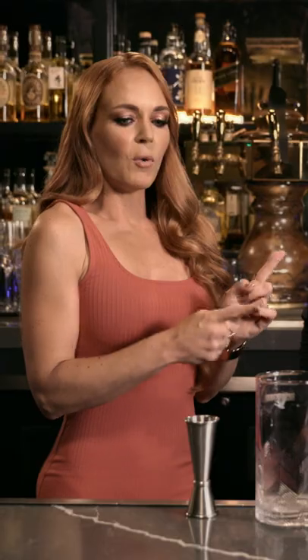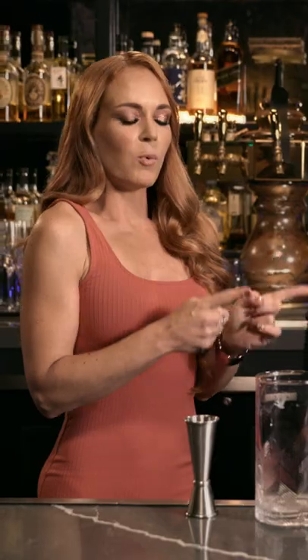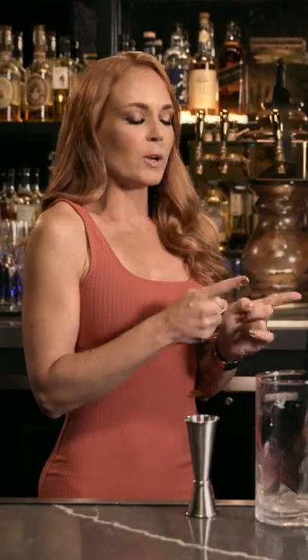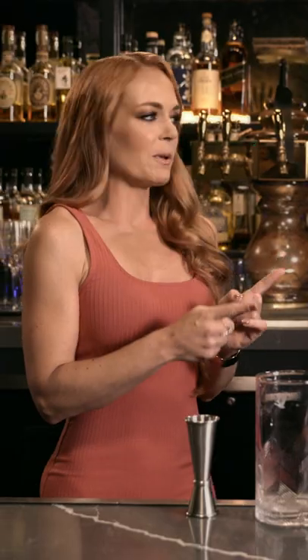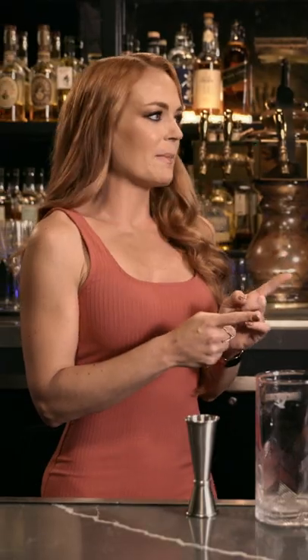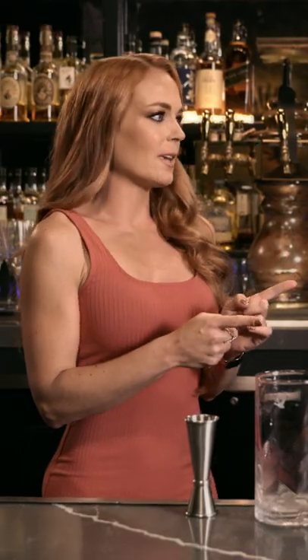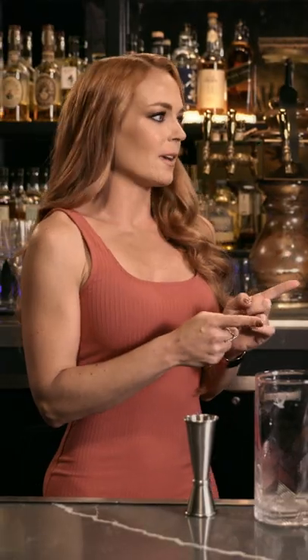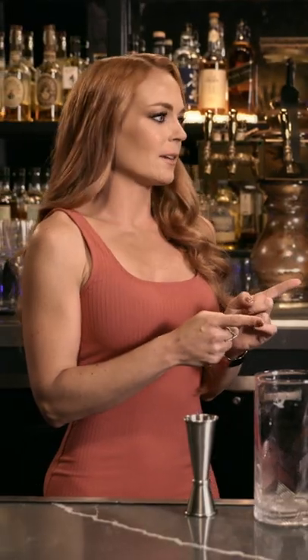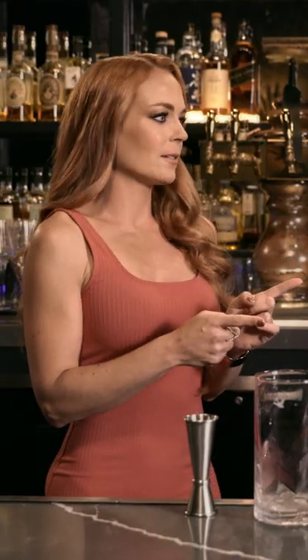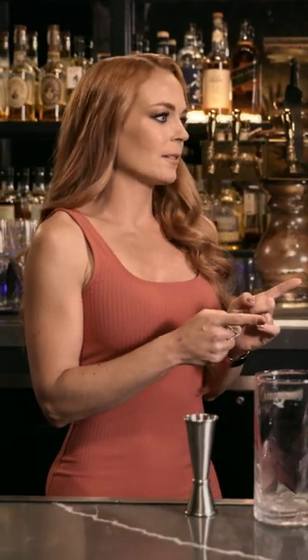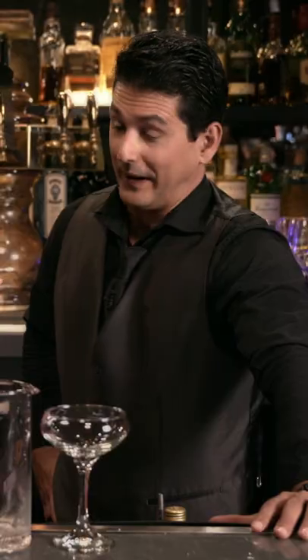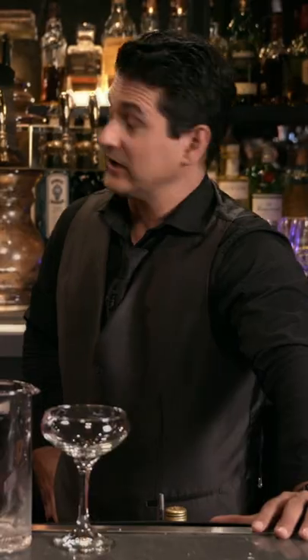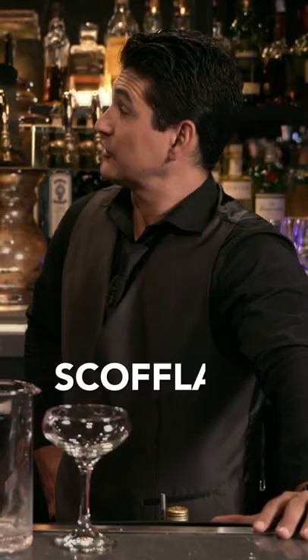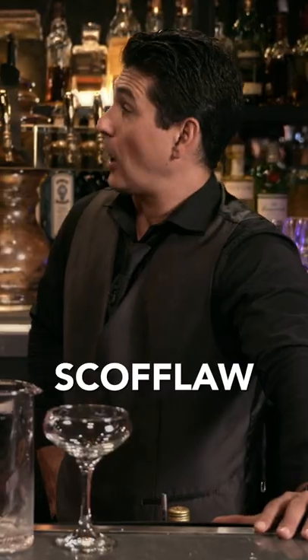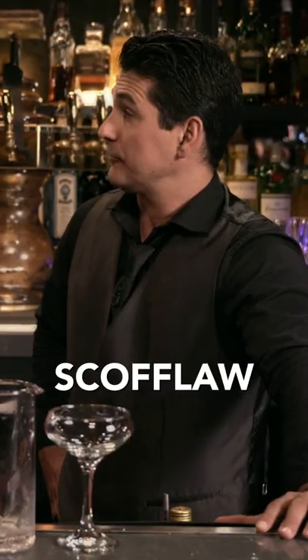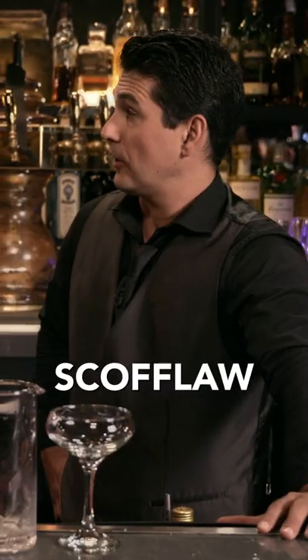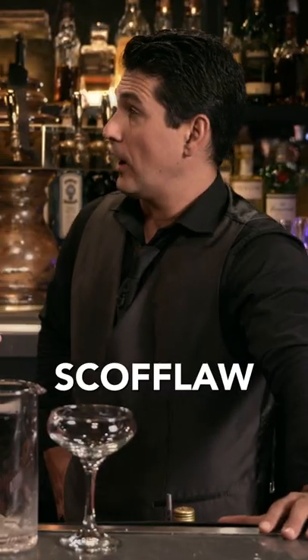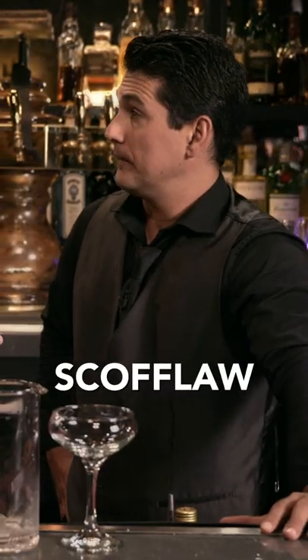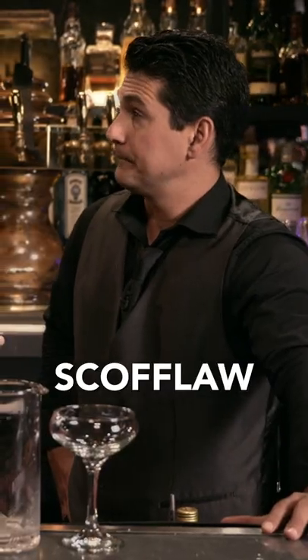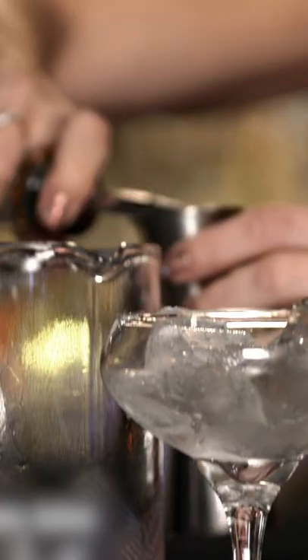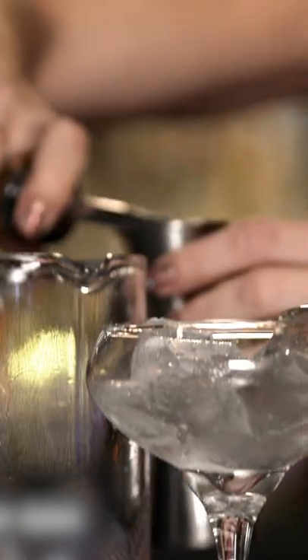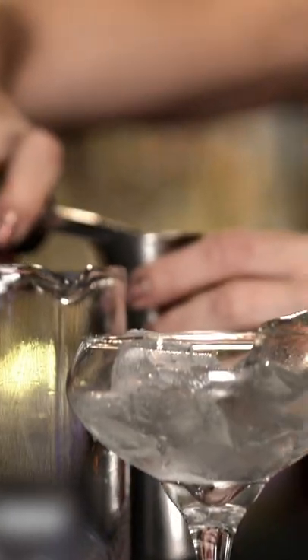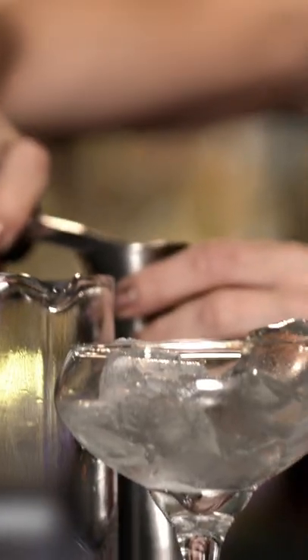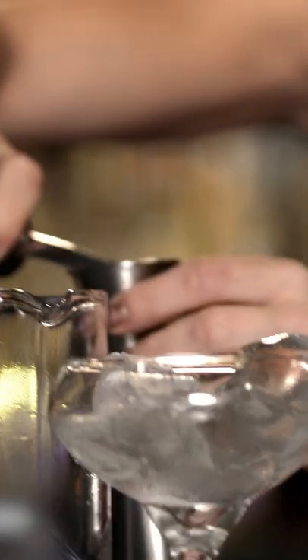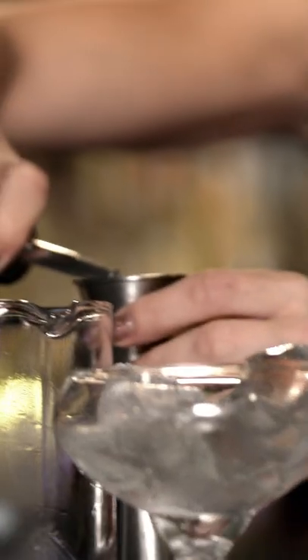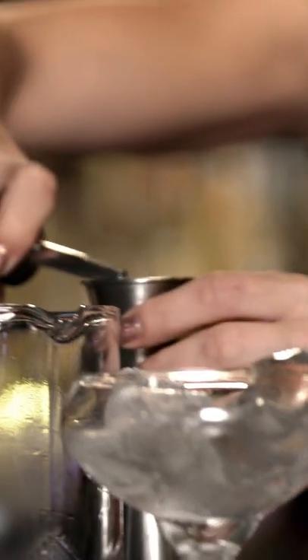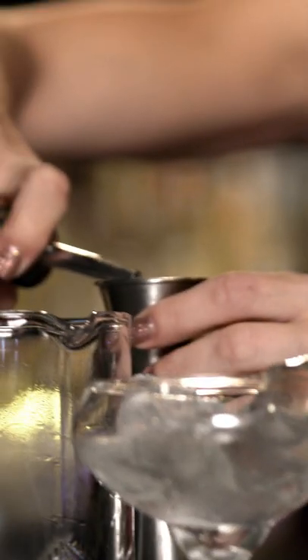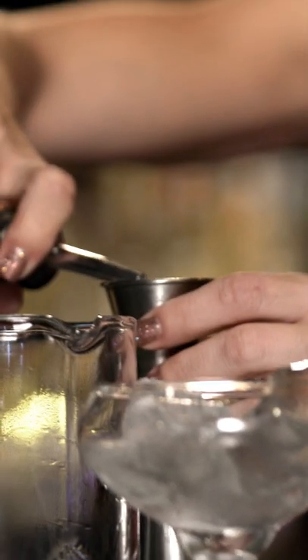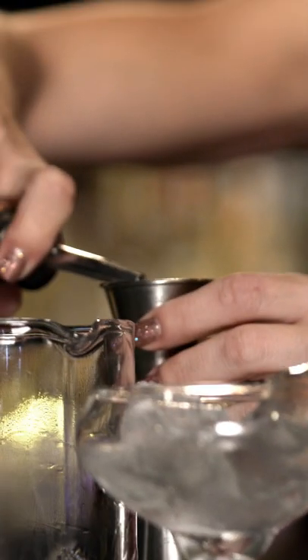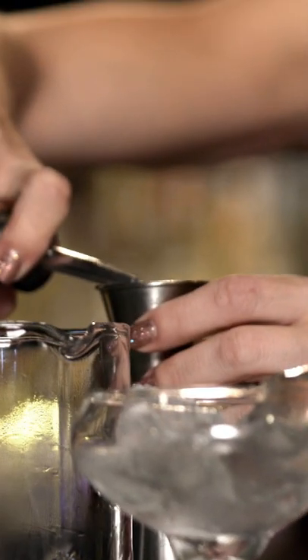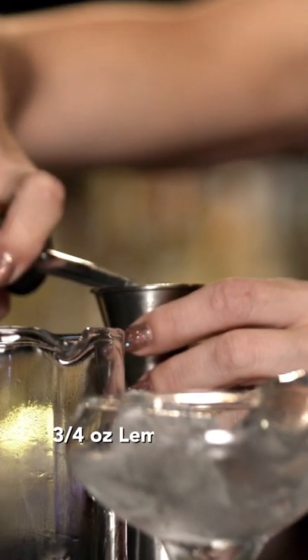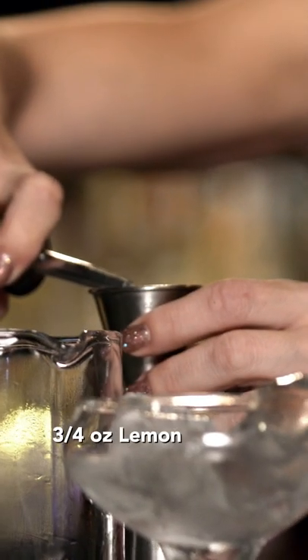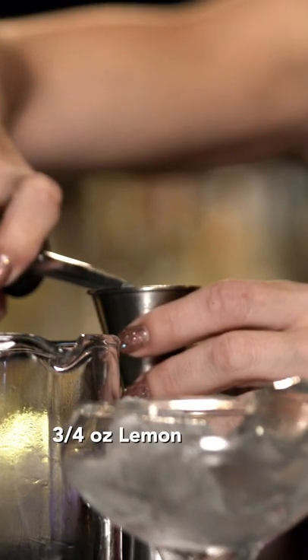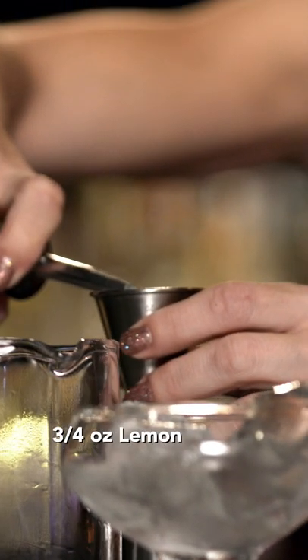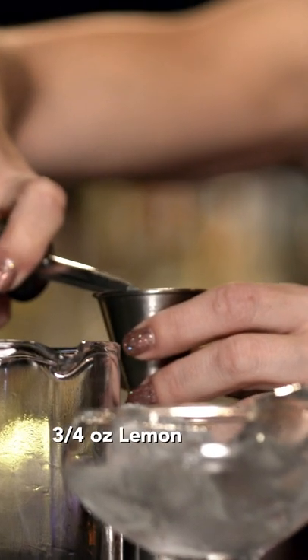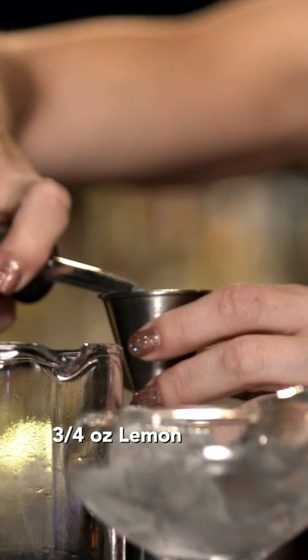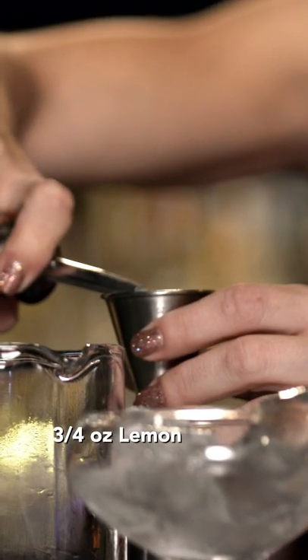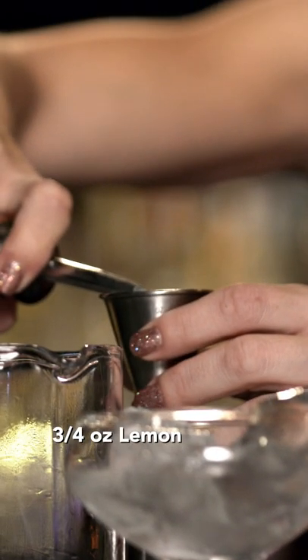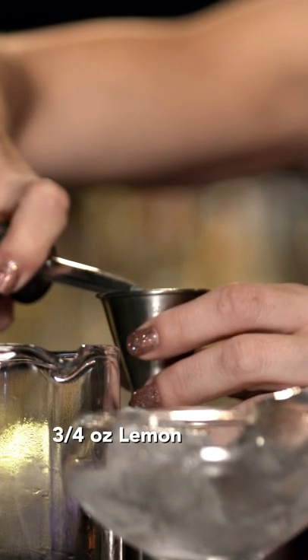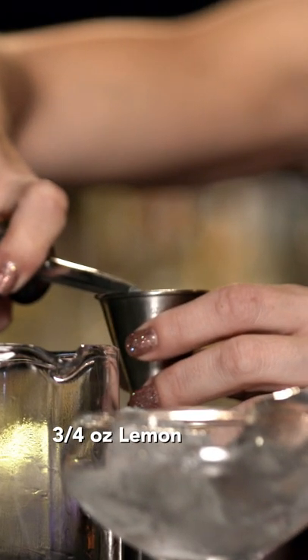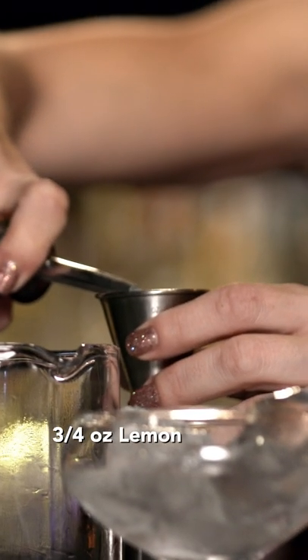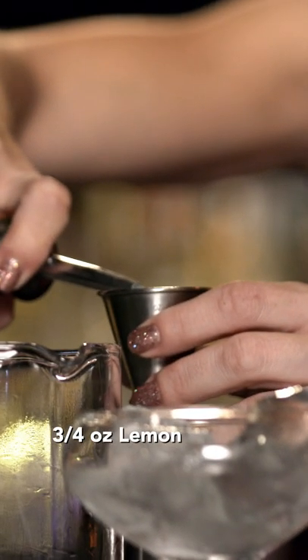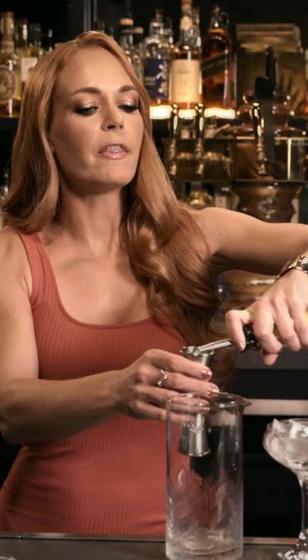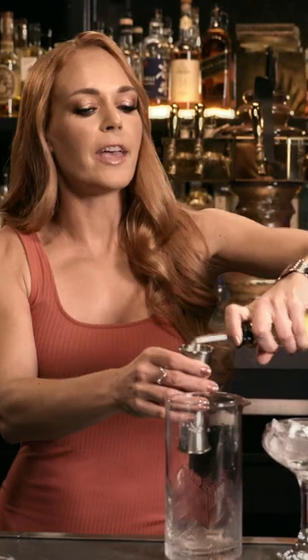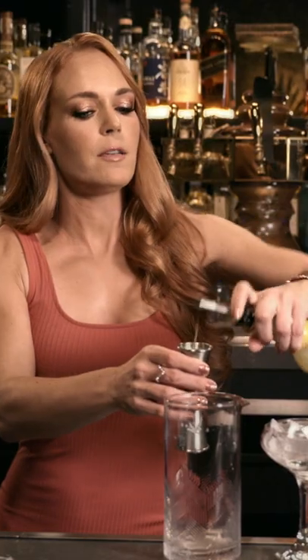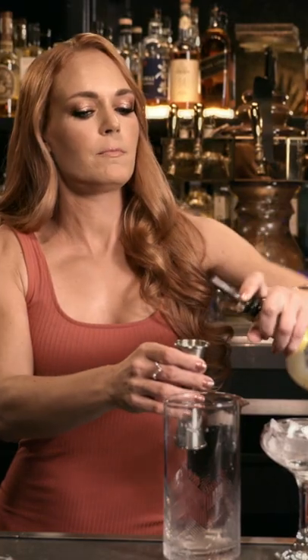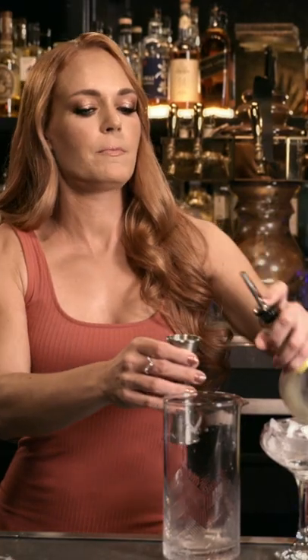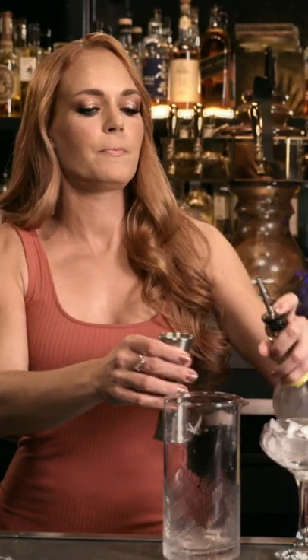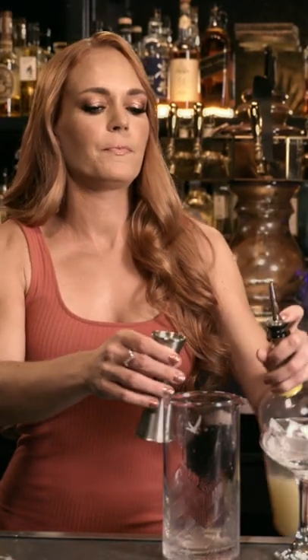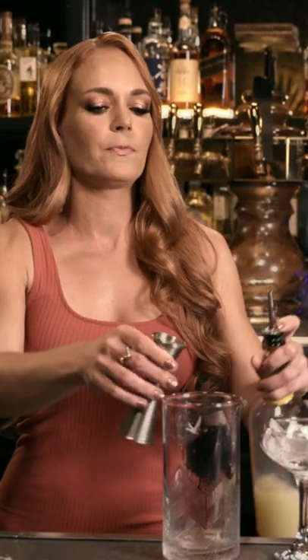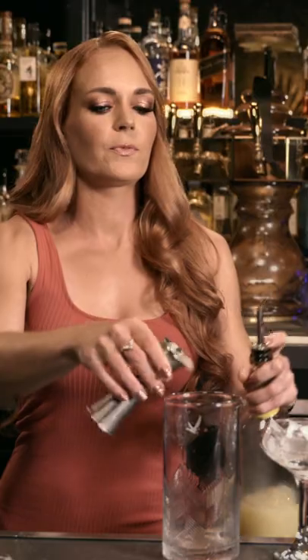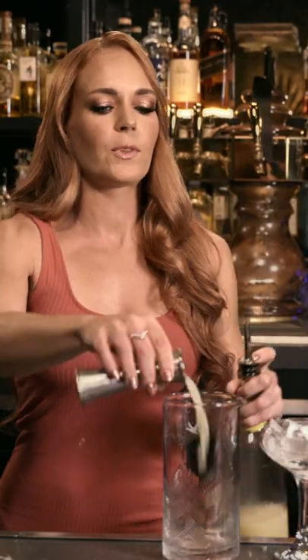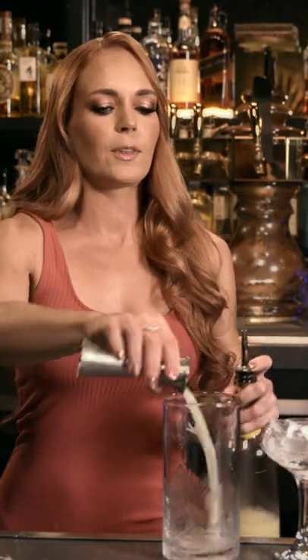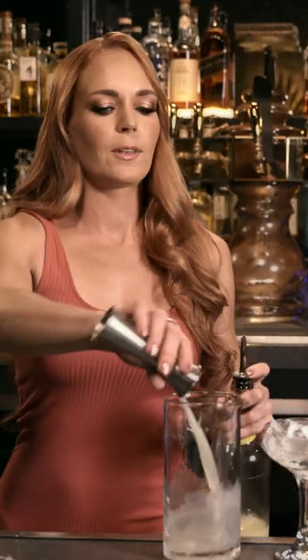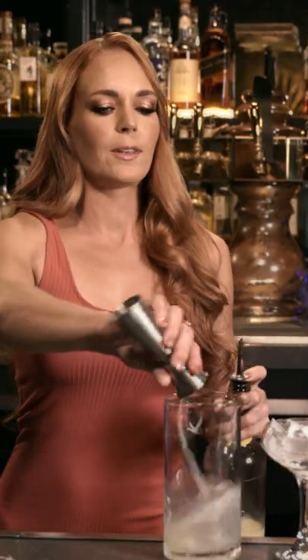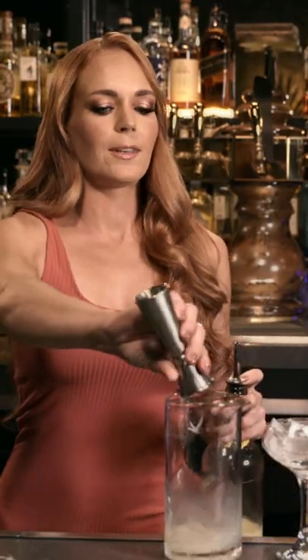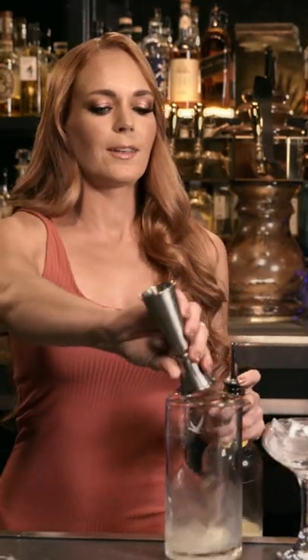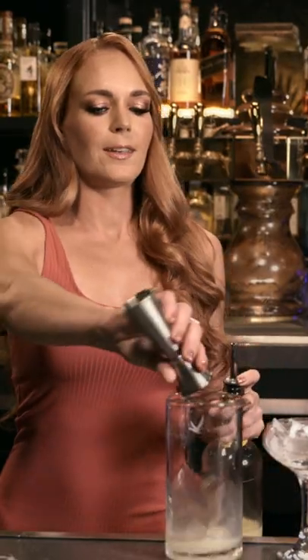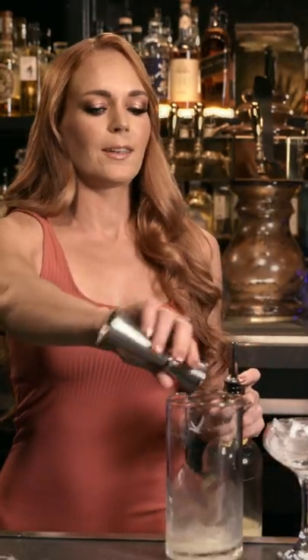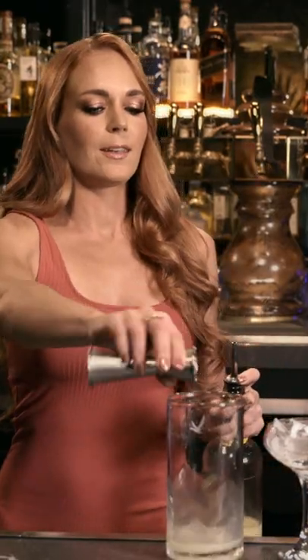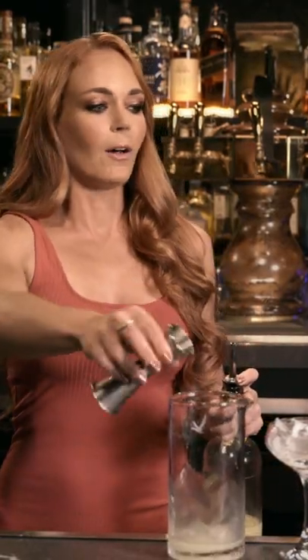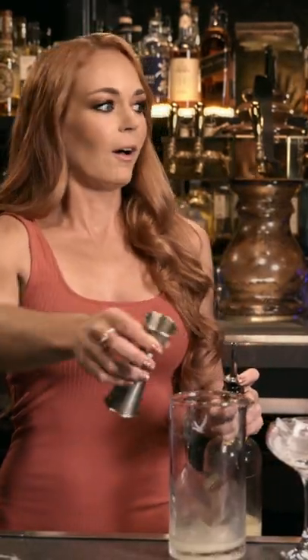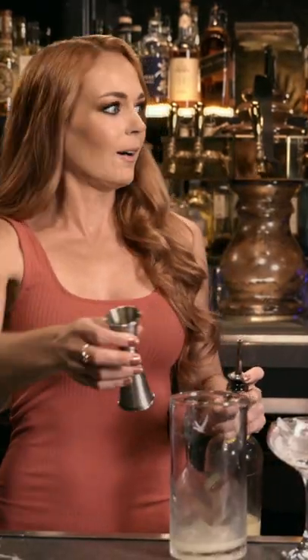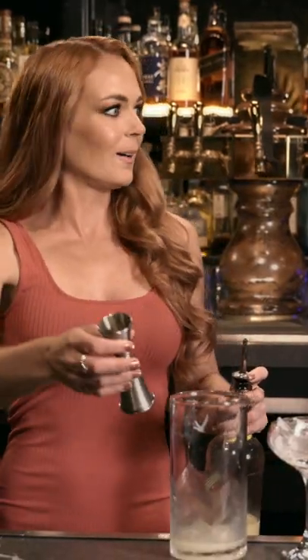What are we making? We're making a Scofflaw. Grab the lemon juice. Do you know what the three-quarters line is? Wow, you are smart.